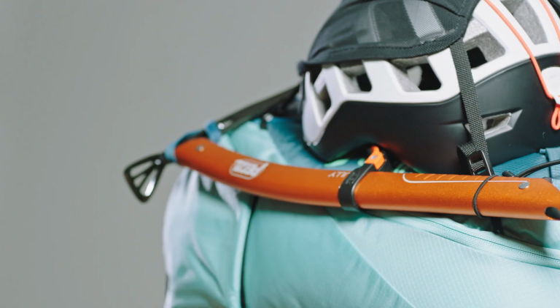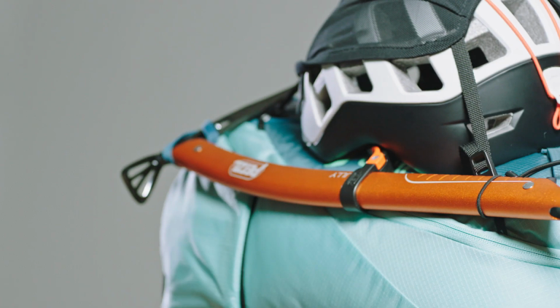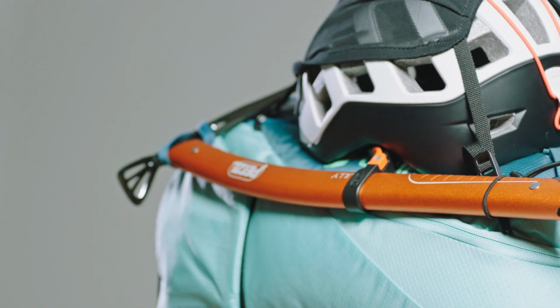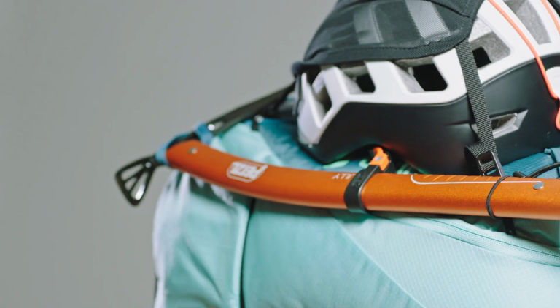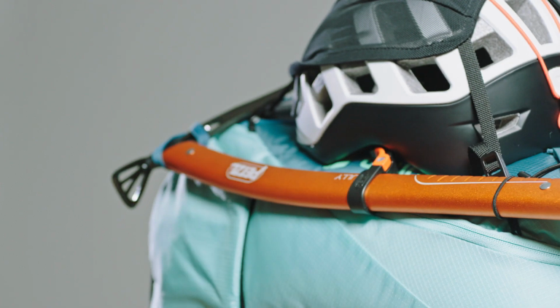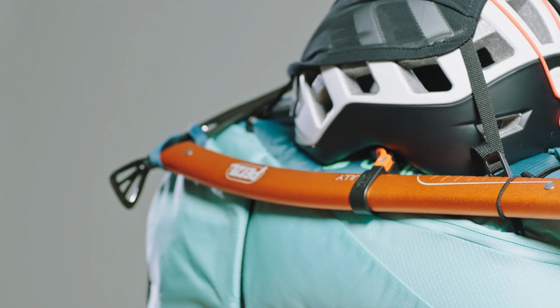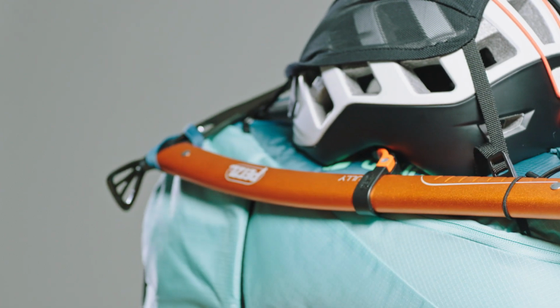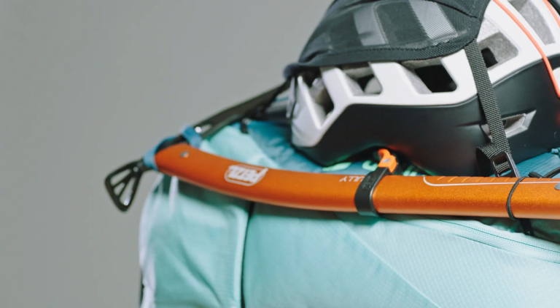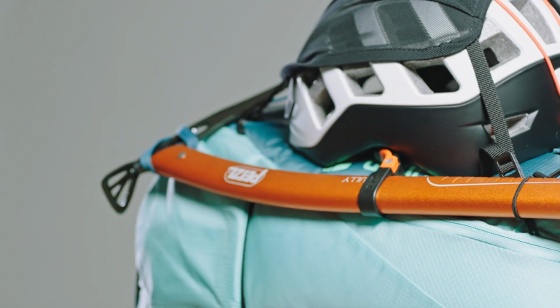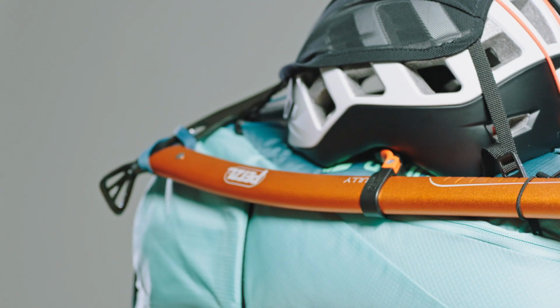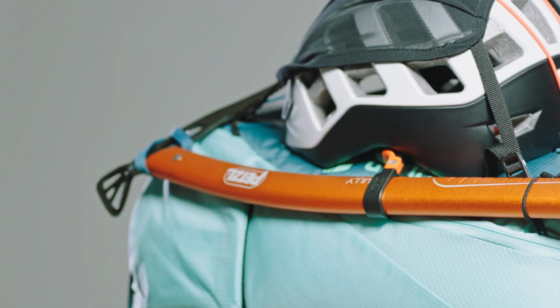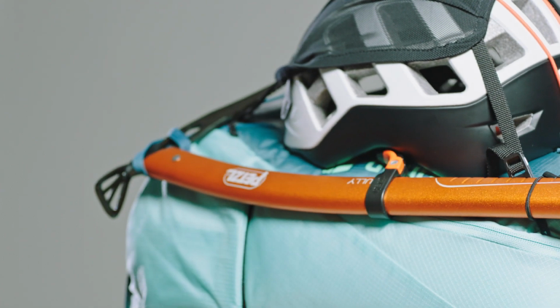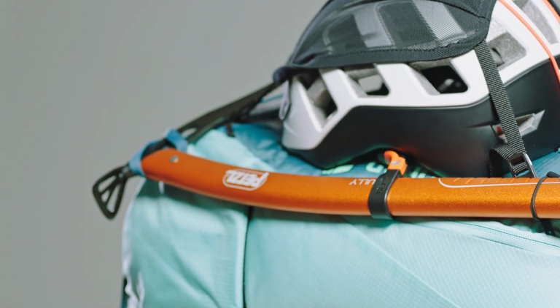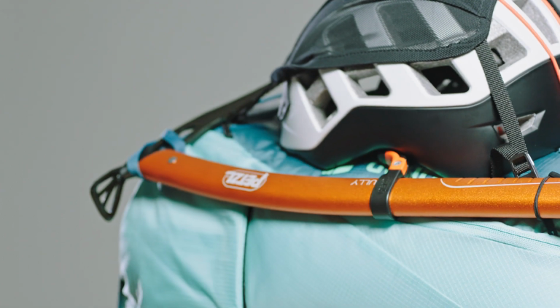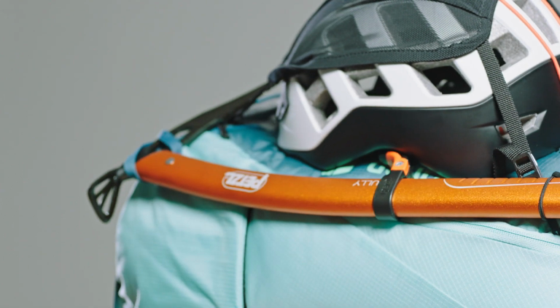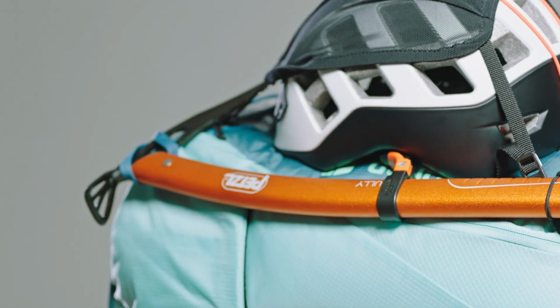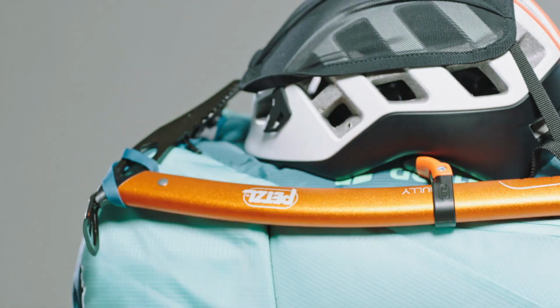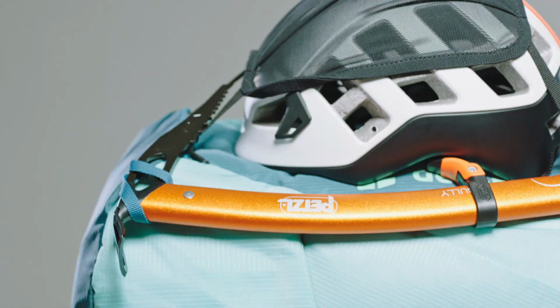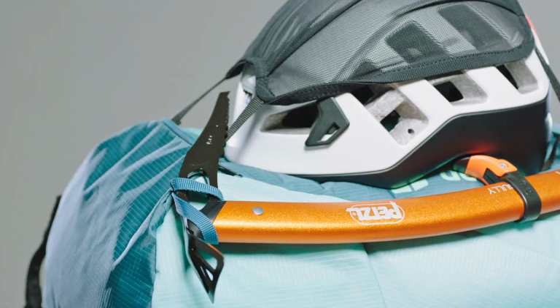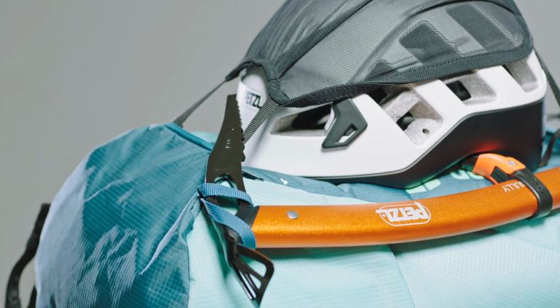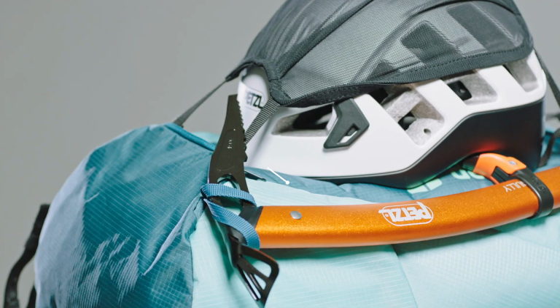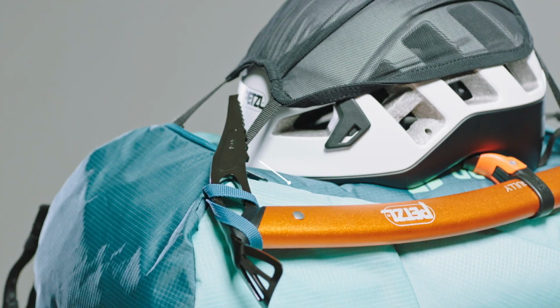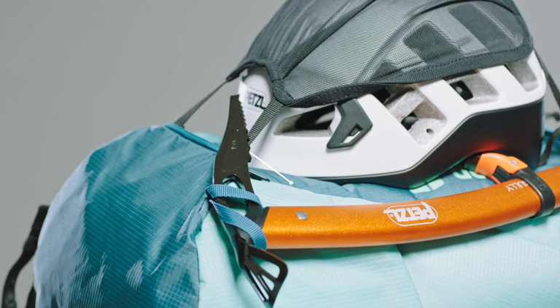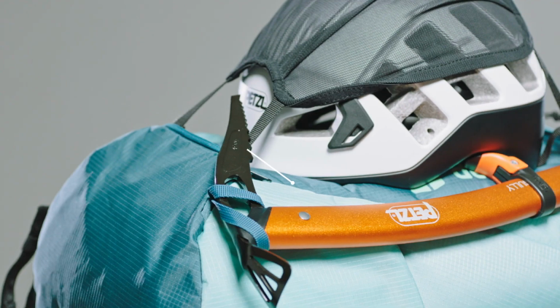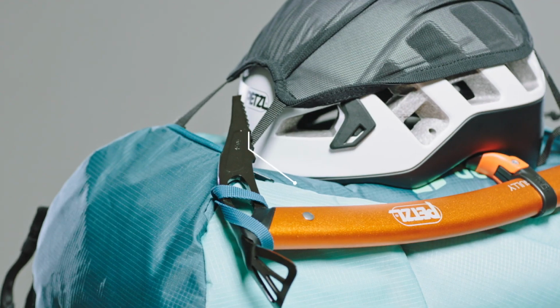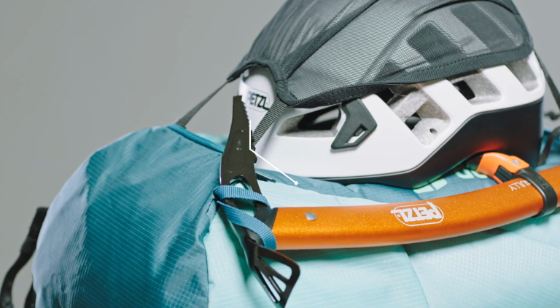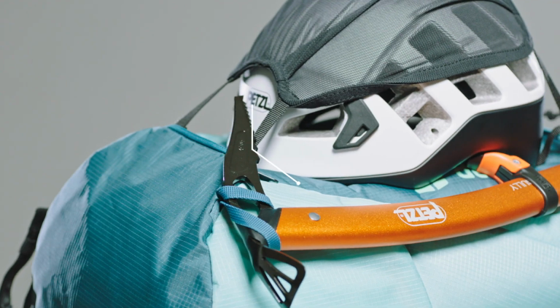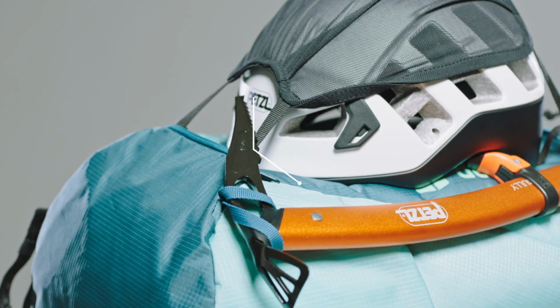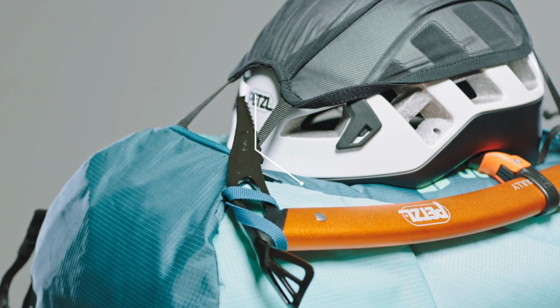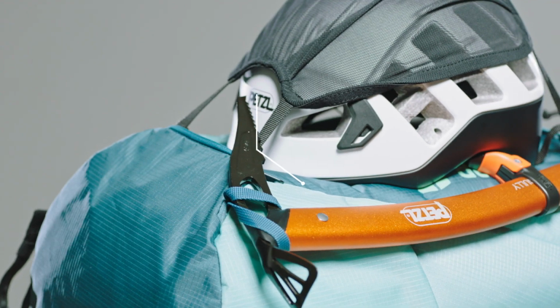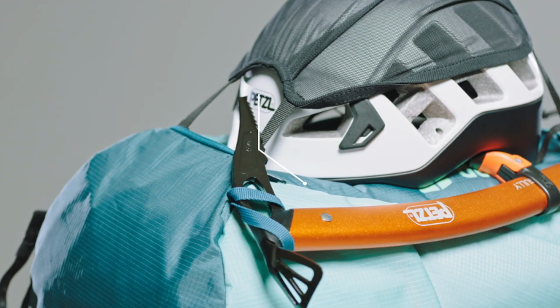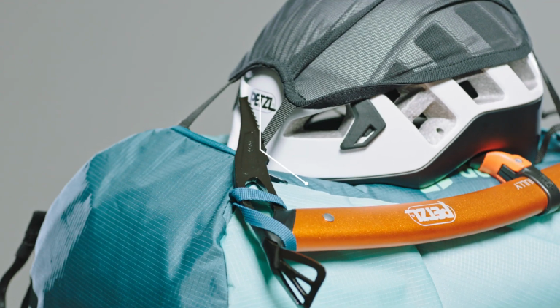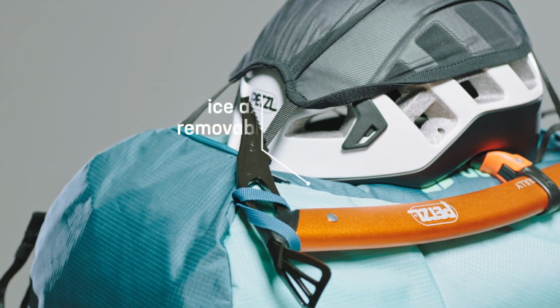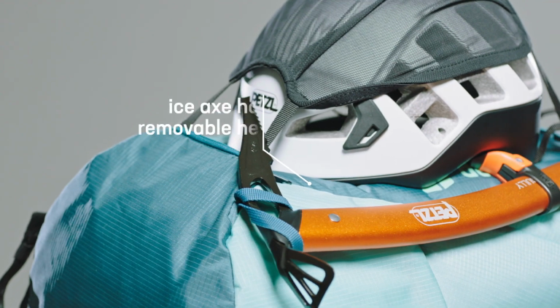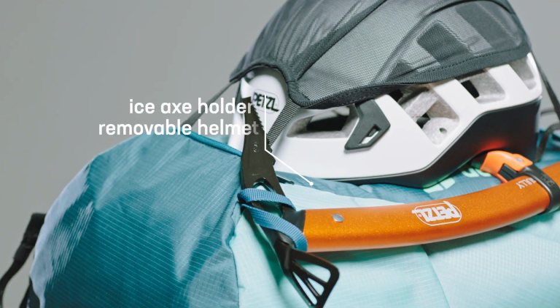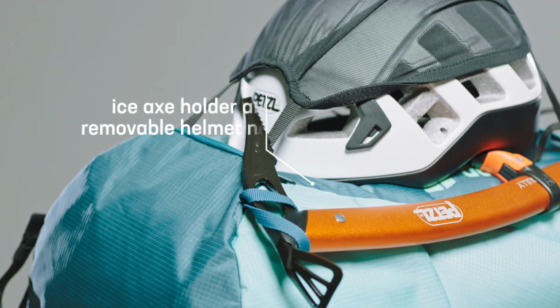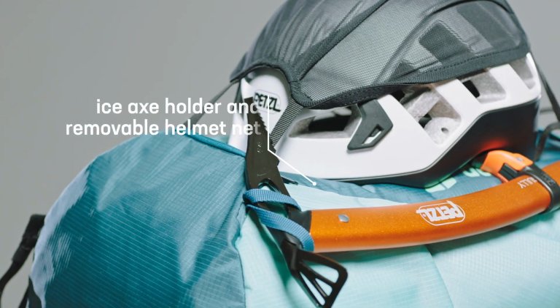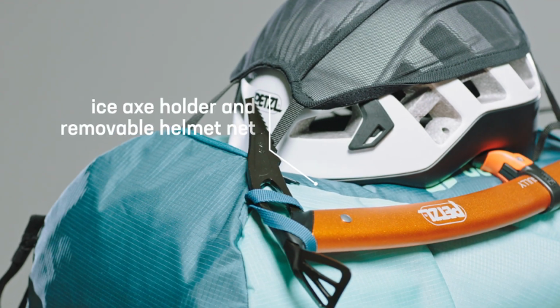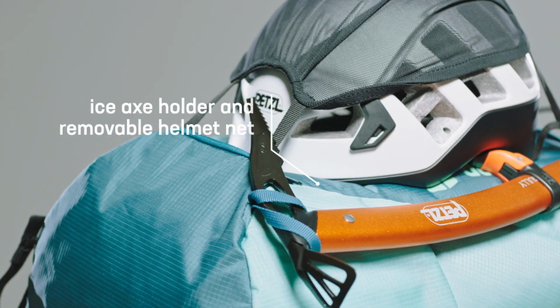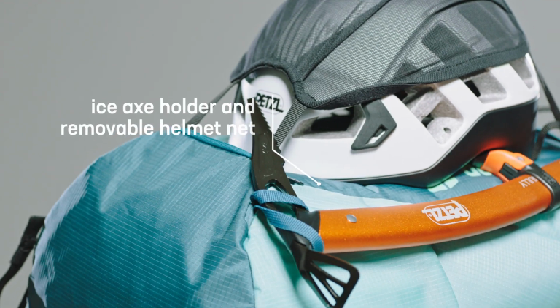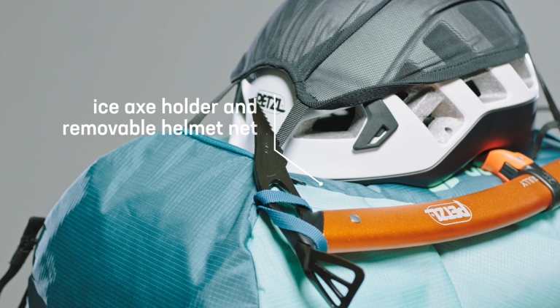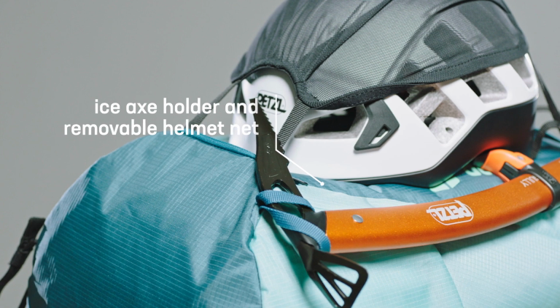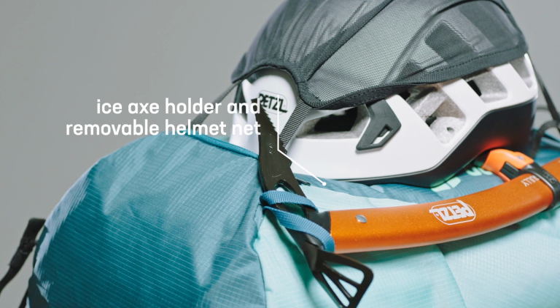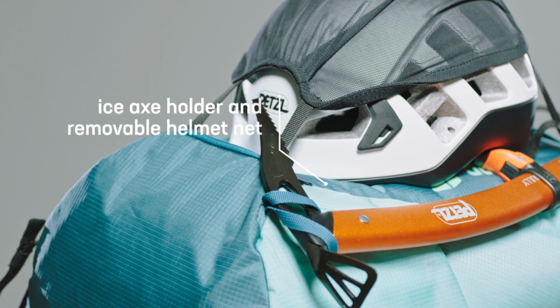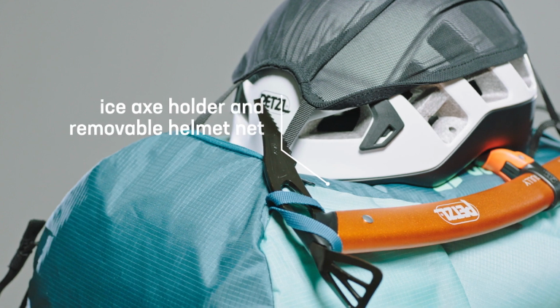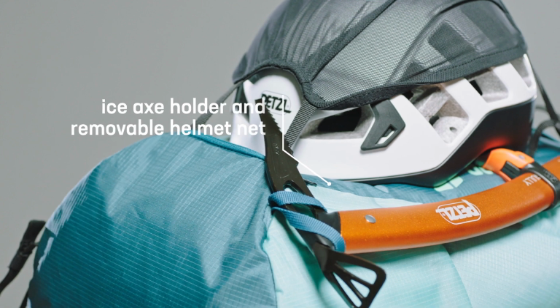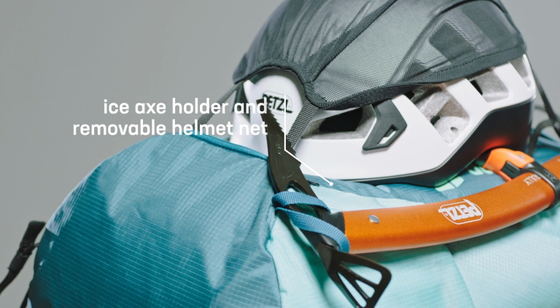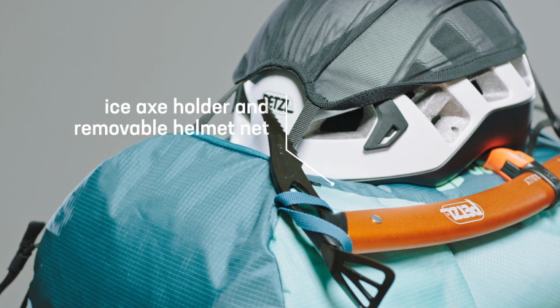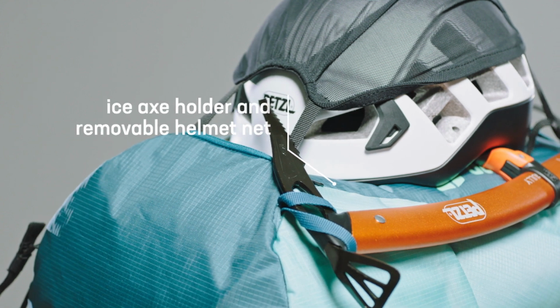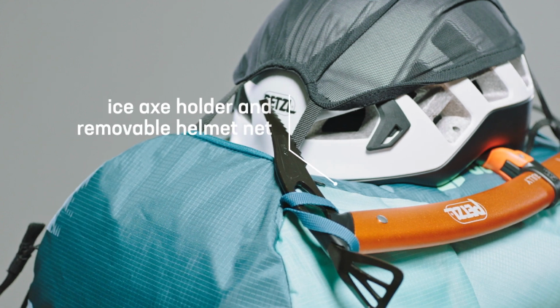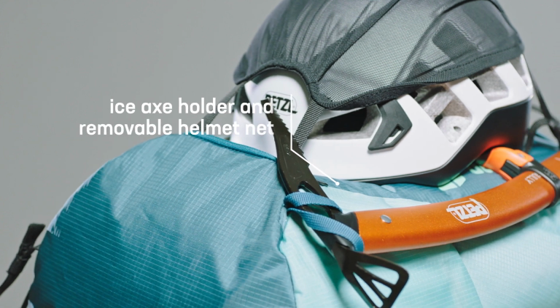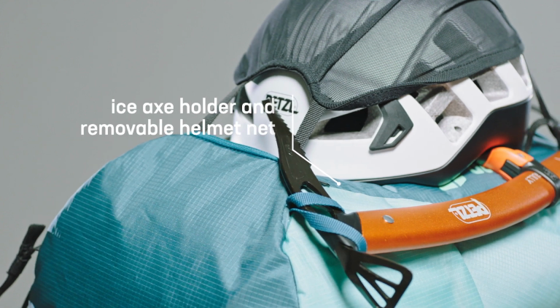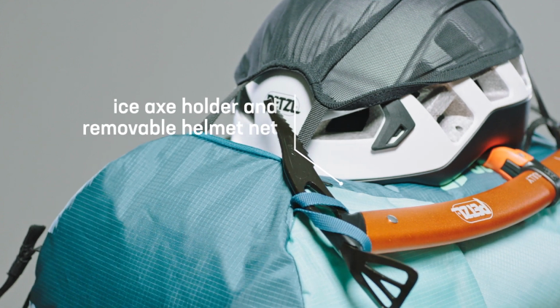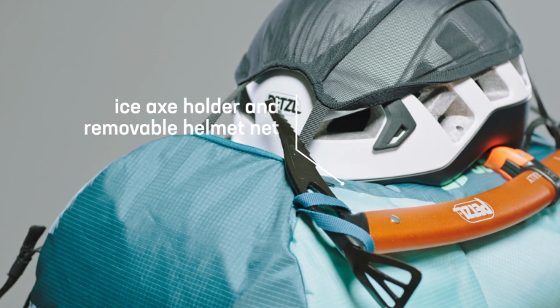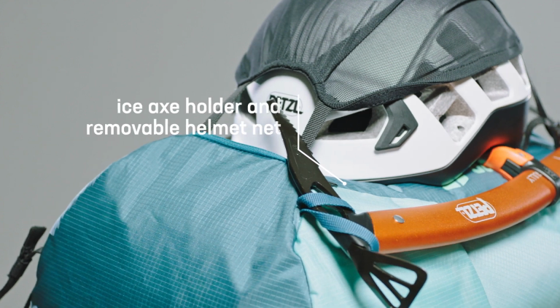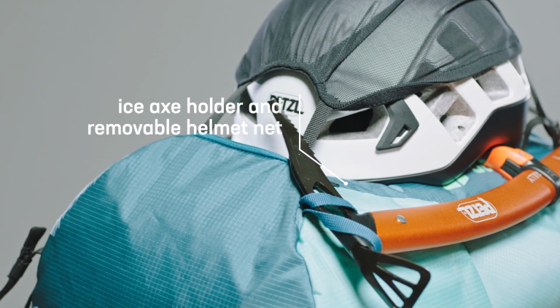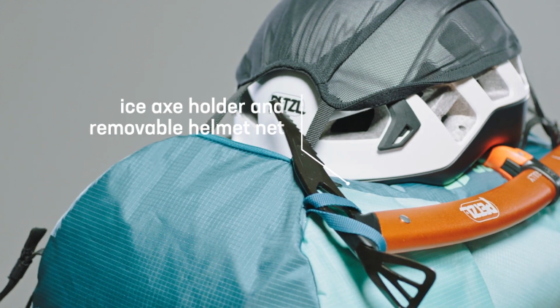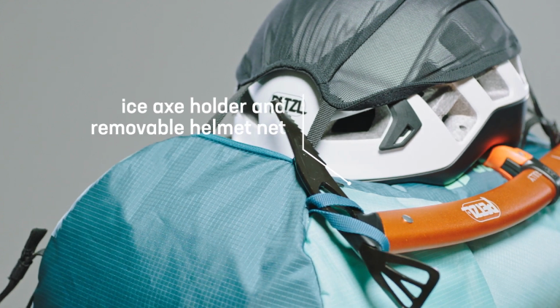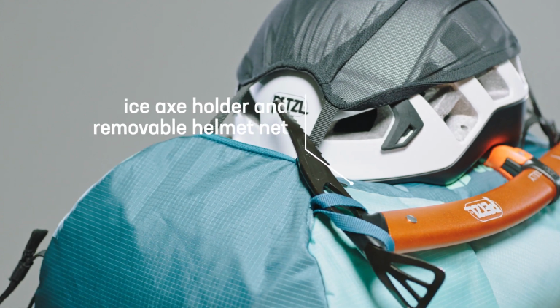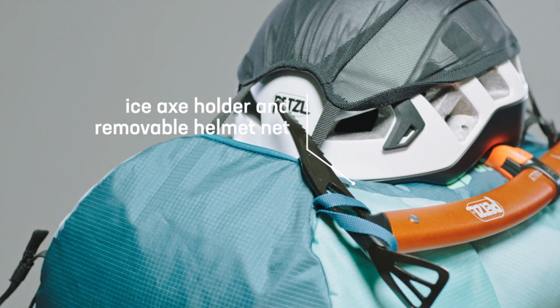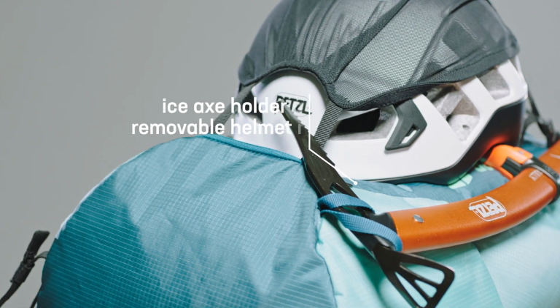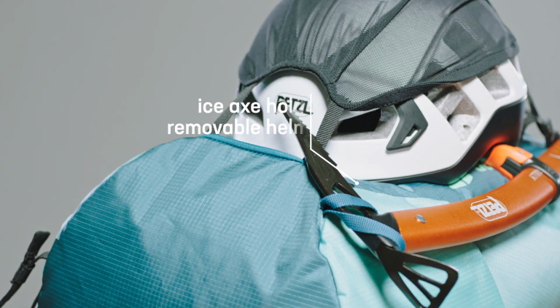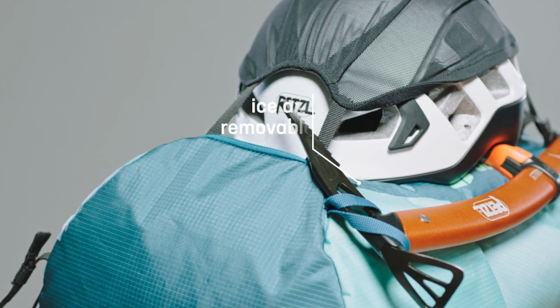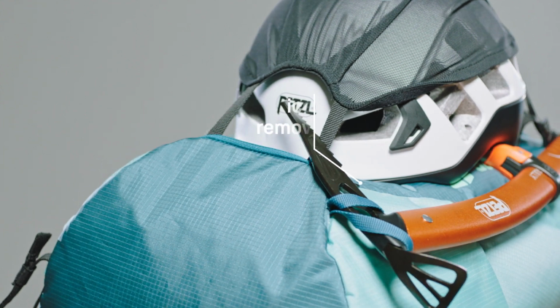There's also an ICE-X attachment and helmet holder on the front. Both are stowable.